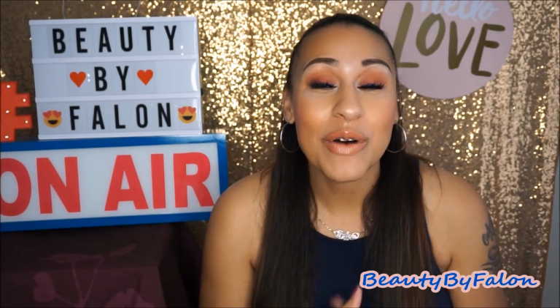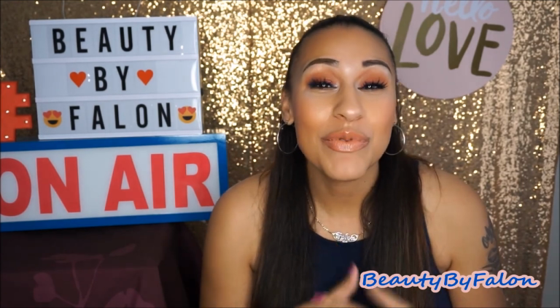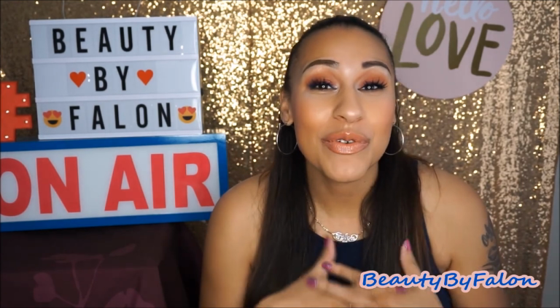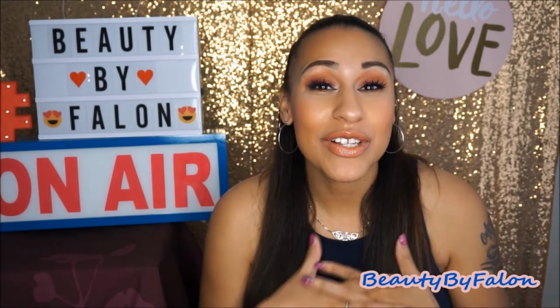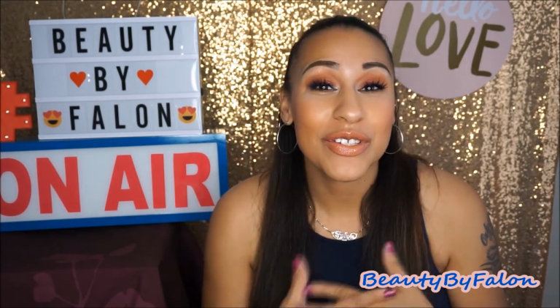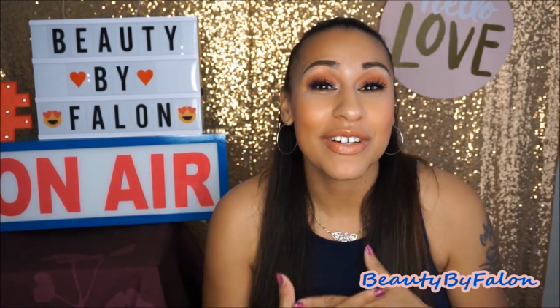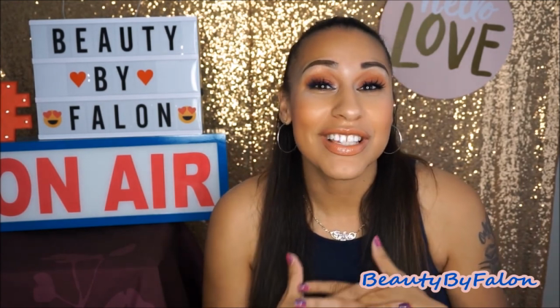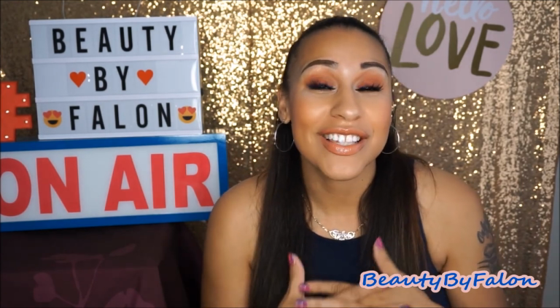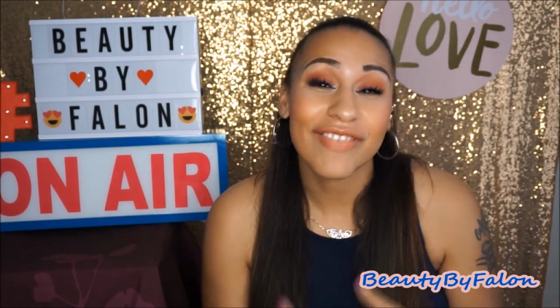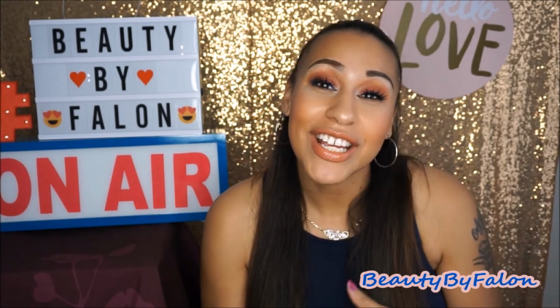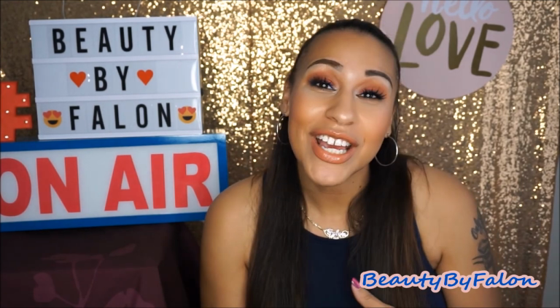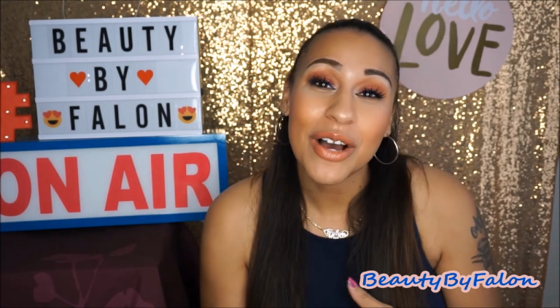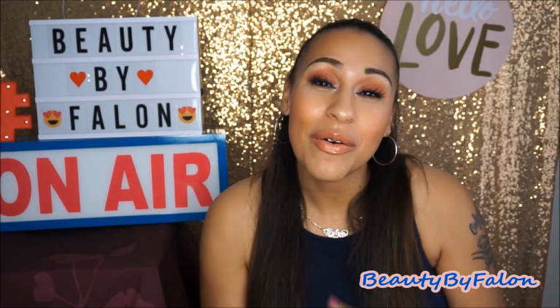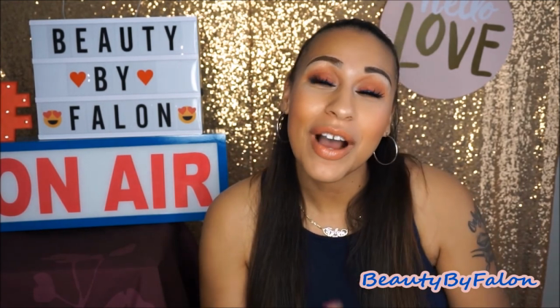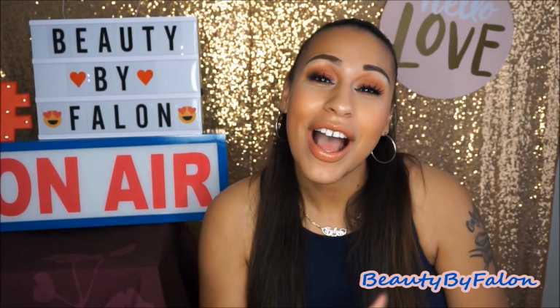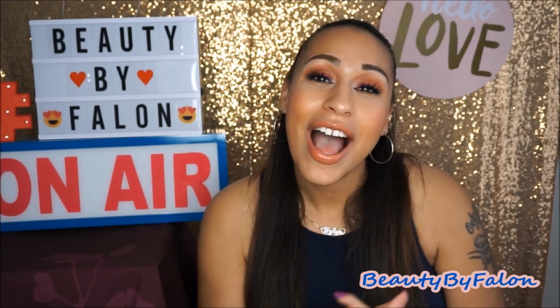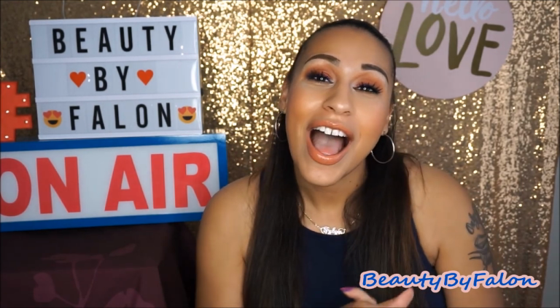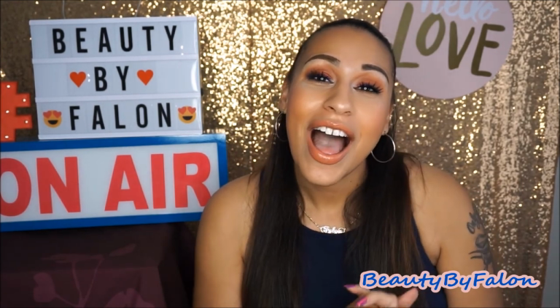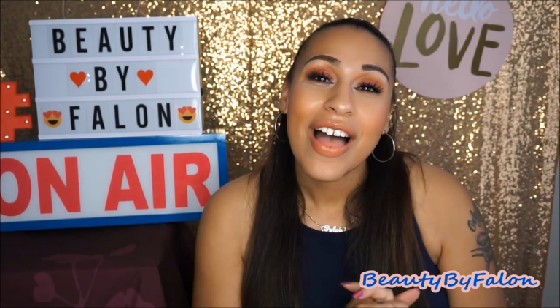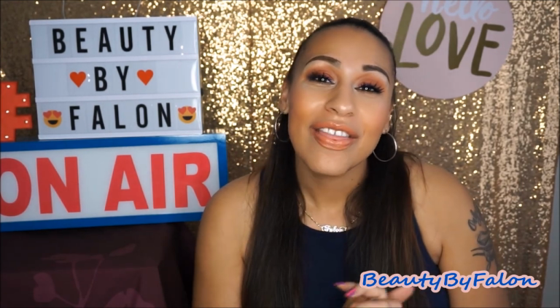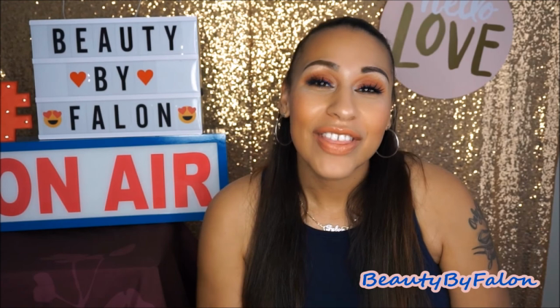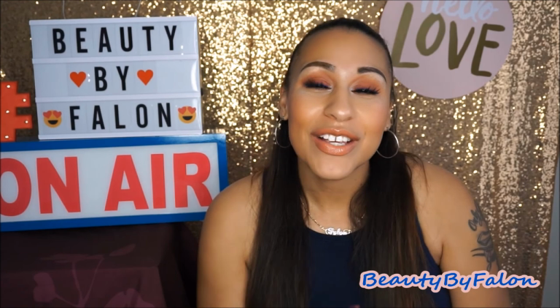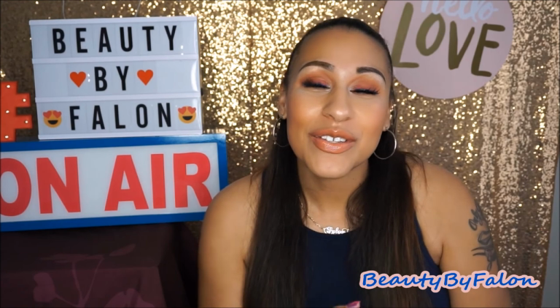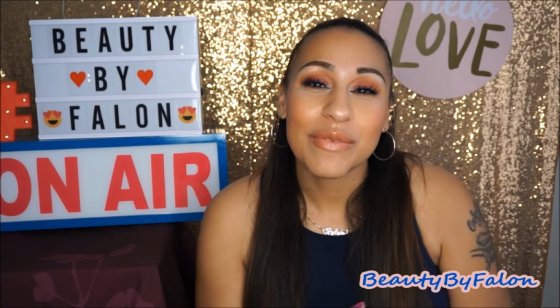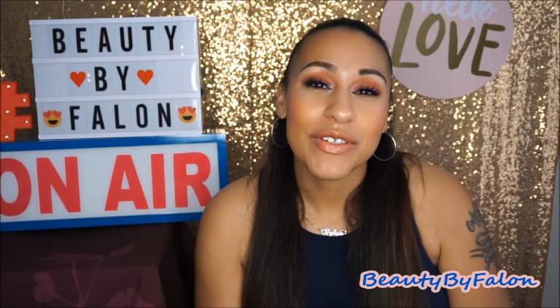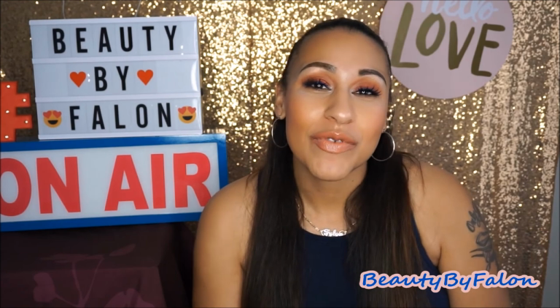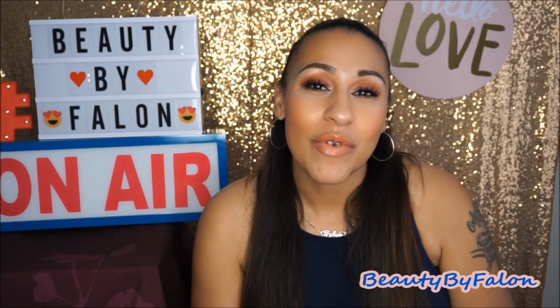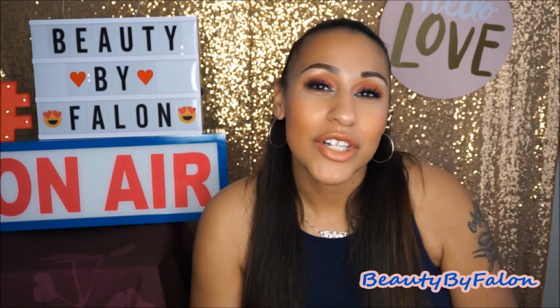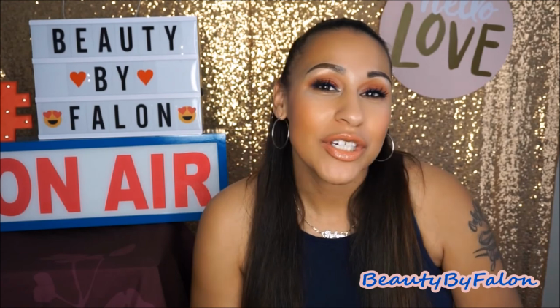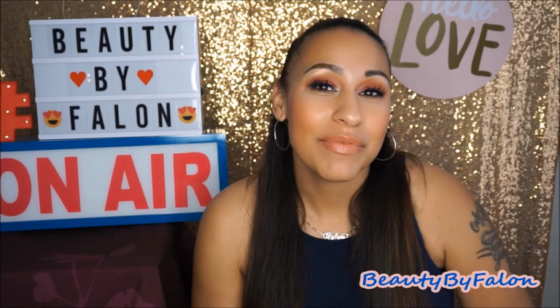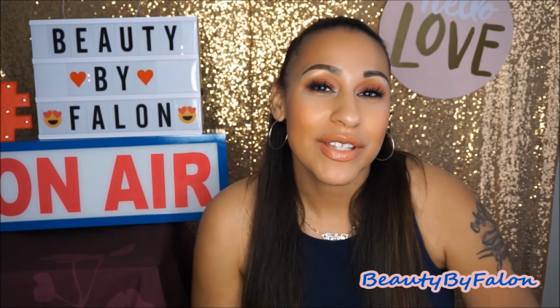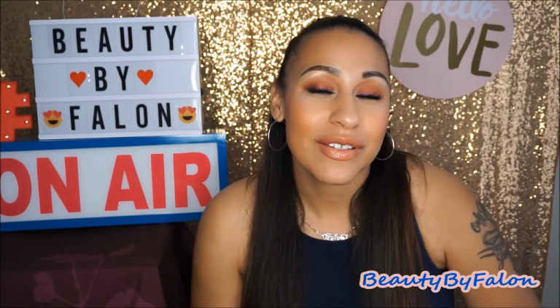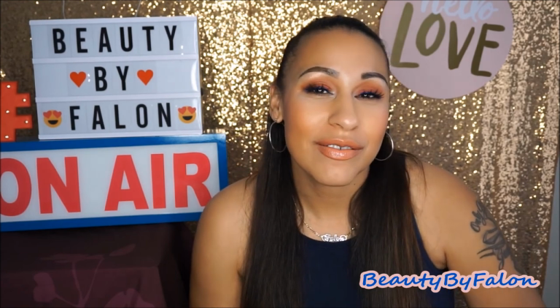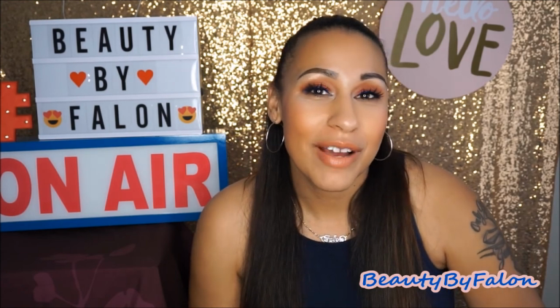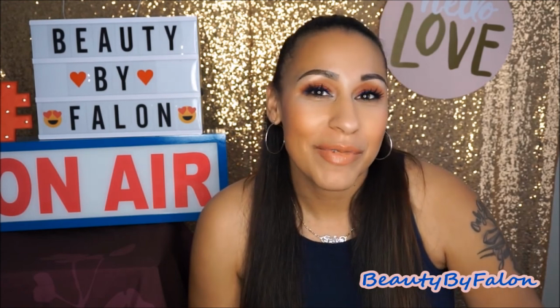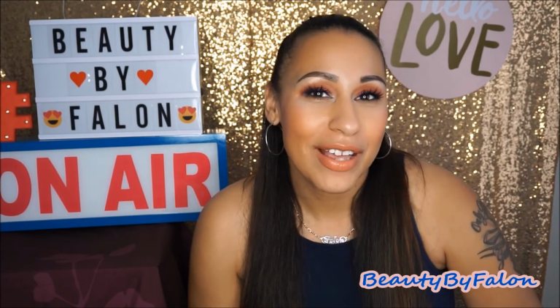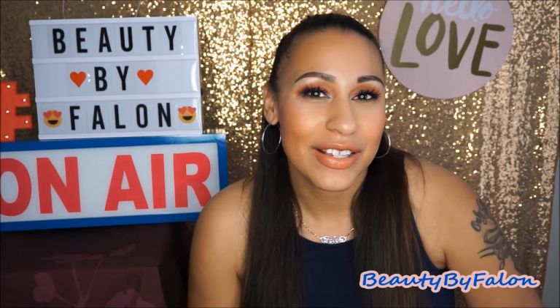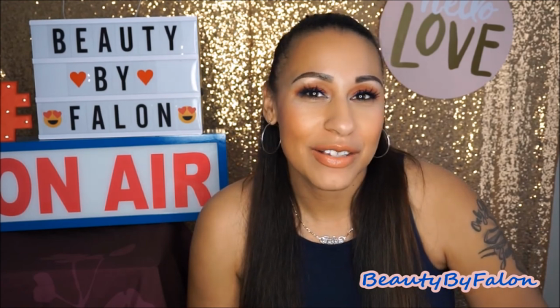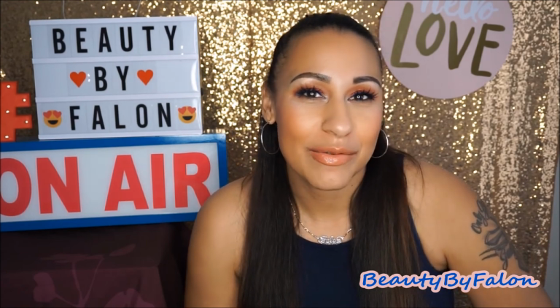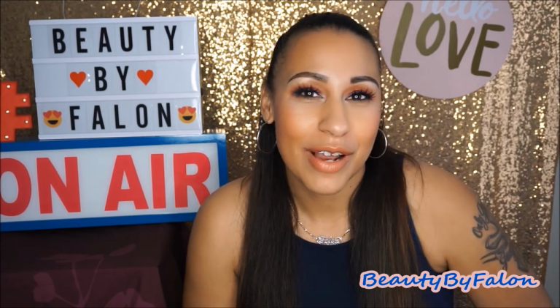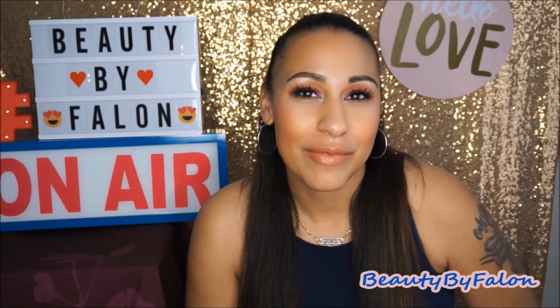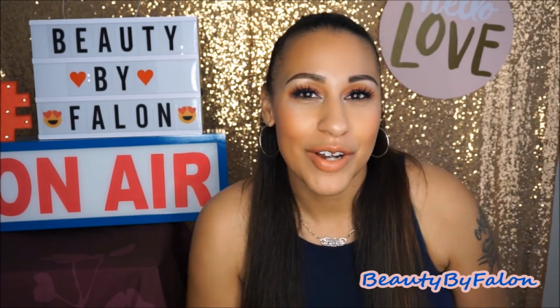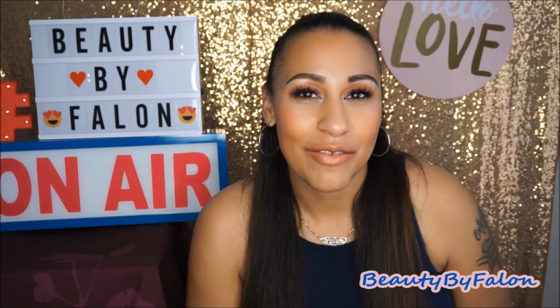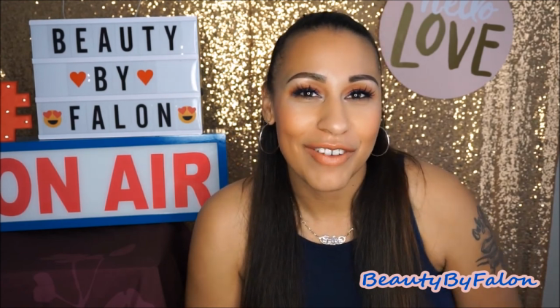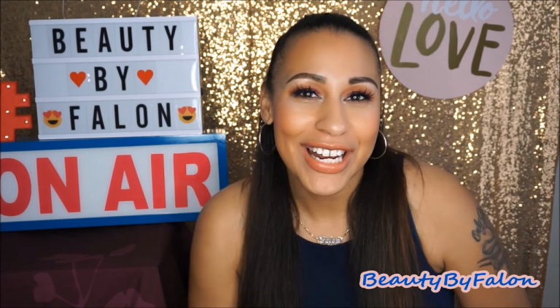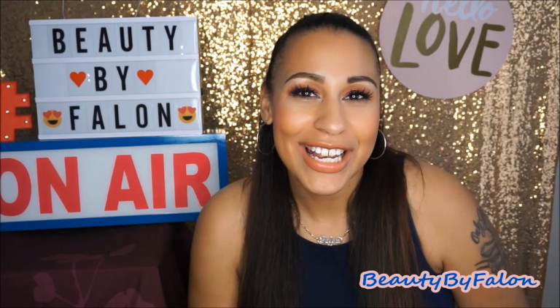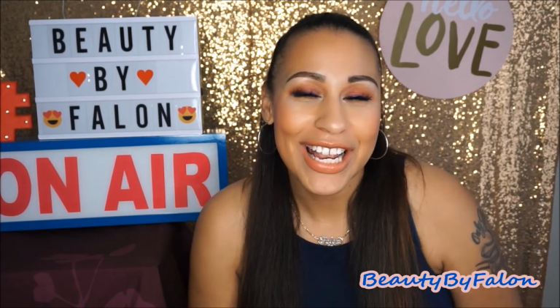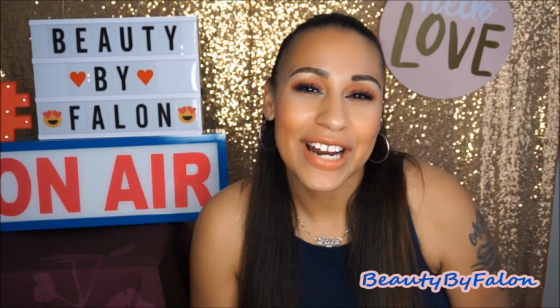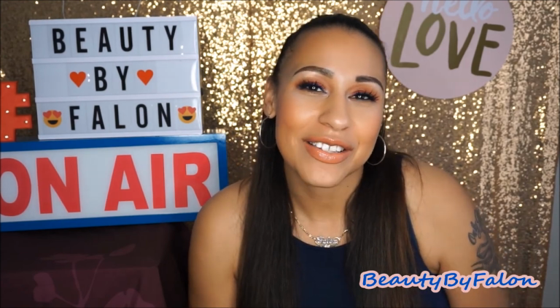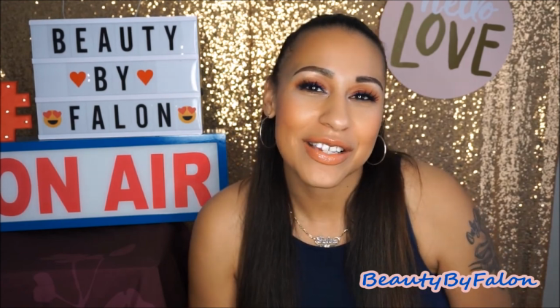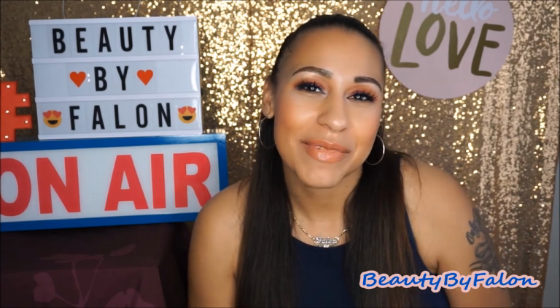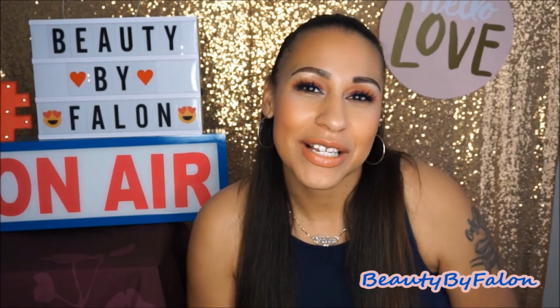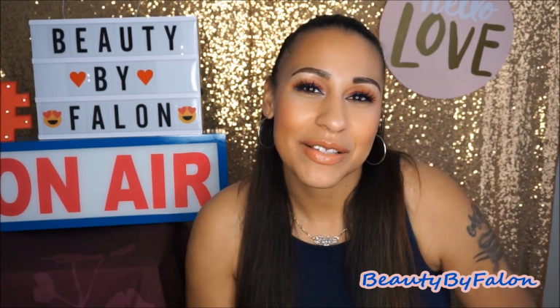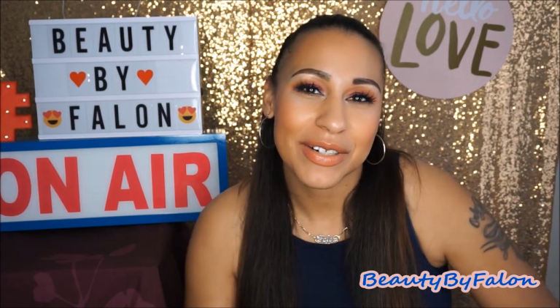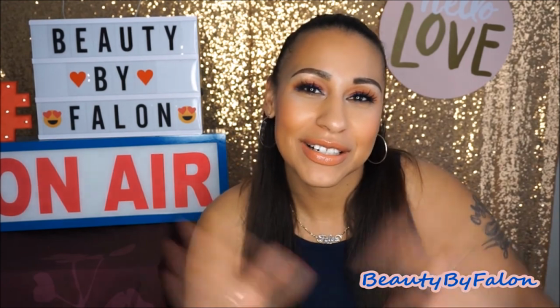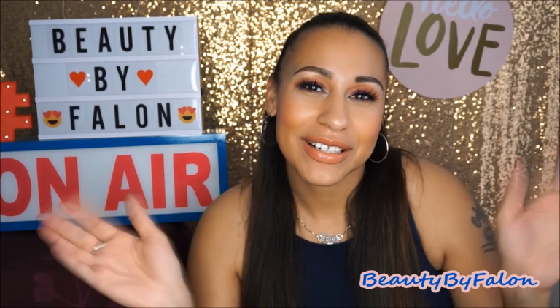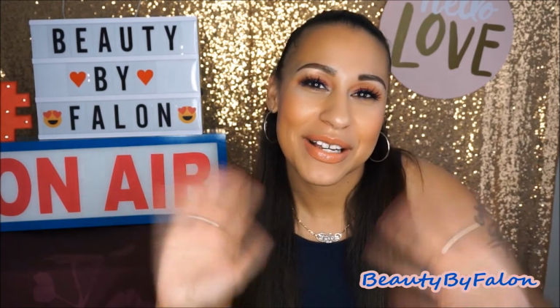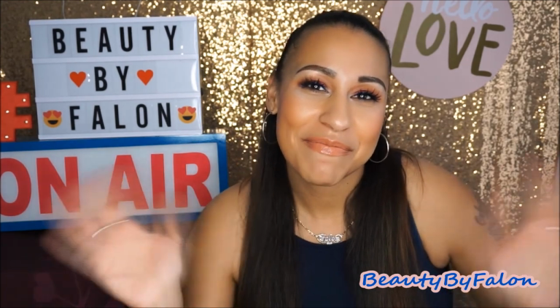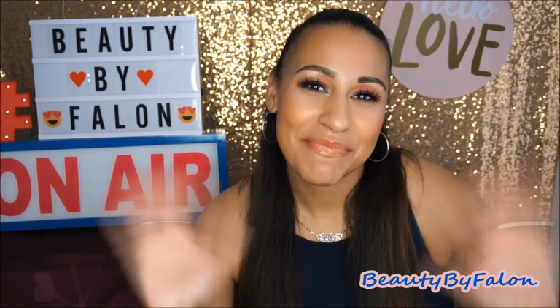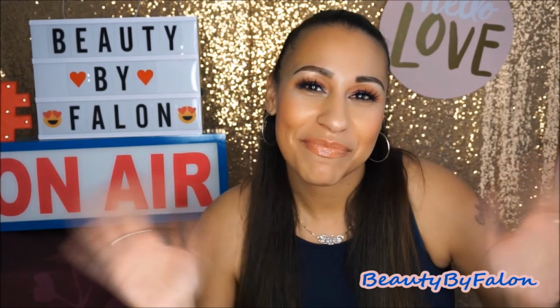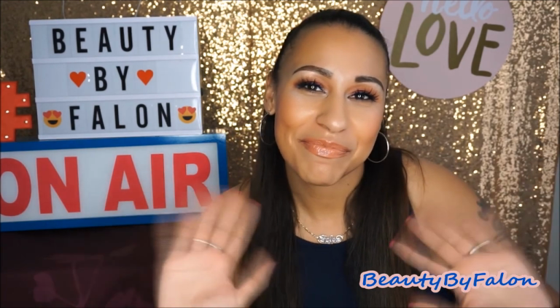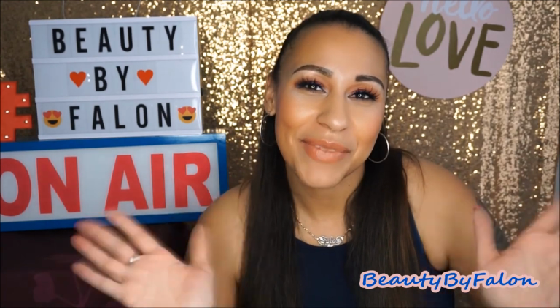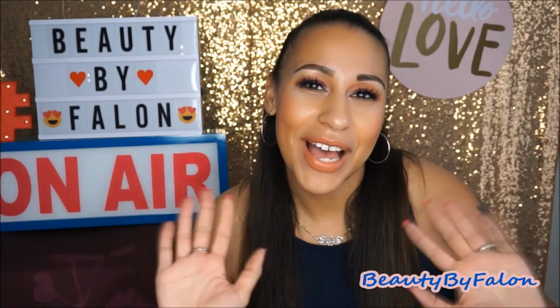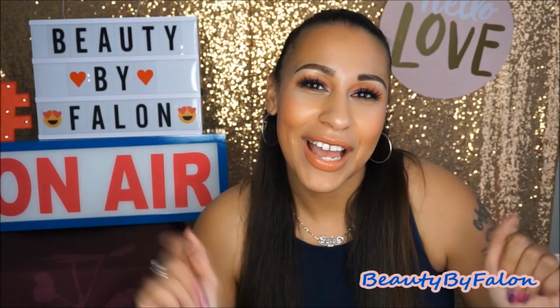I hope you enjoyed this video. Thank you so much for watching. Please subscribe if you haven't already, and I'll see you in my next one. Bye!